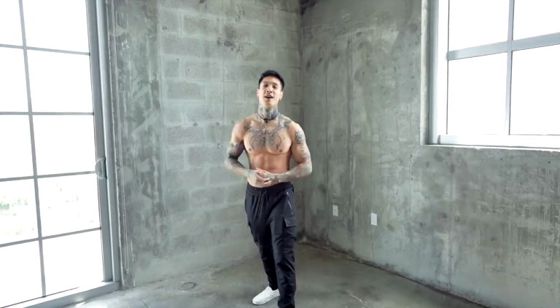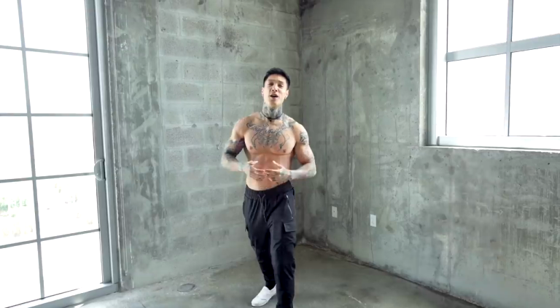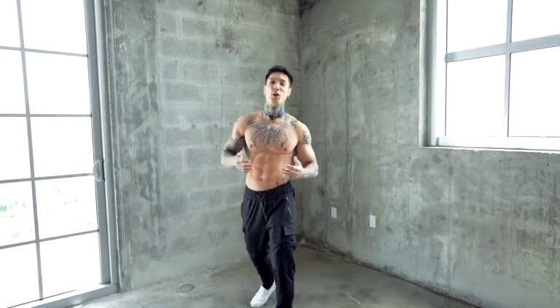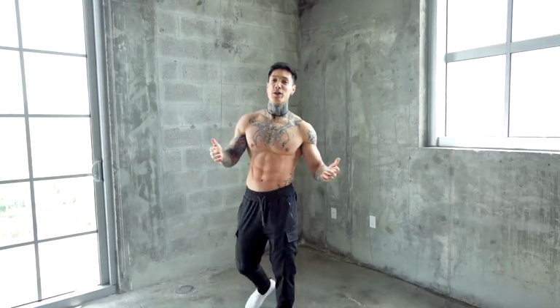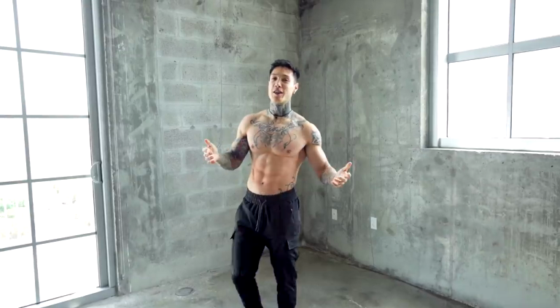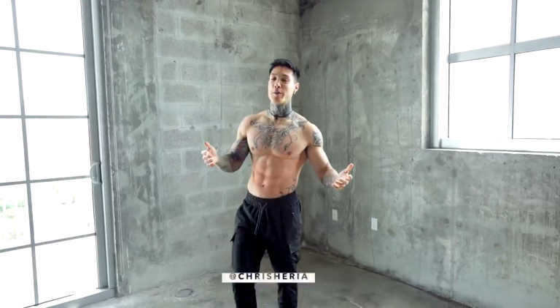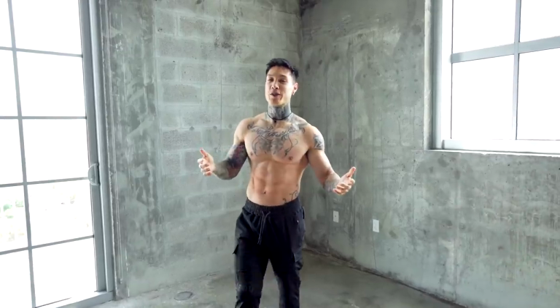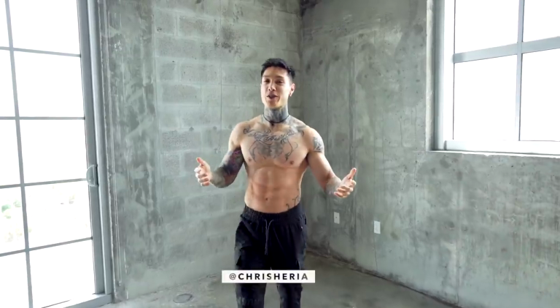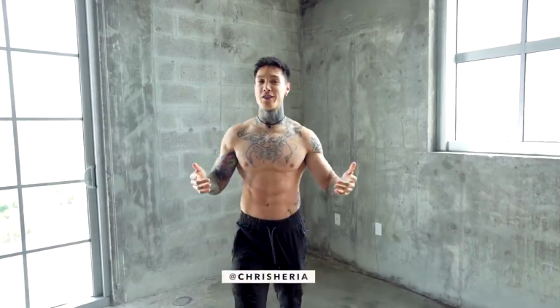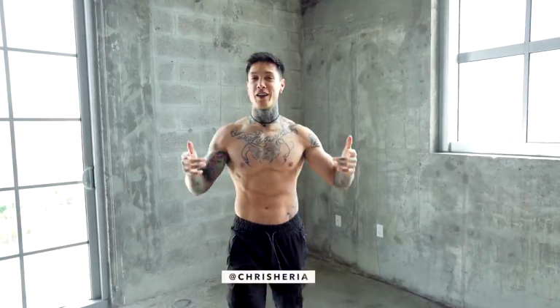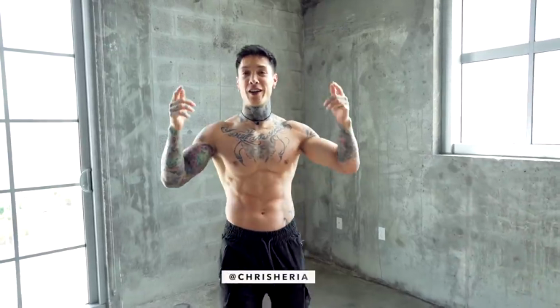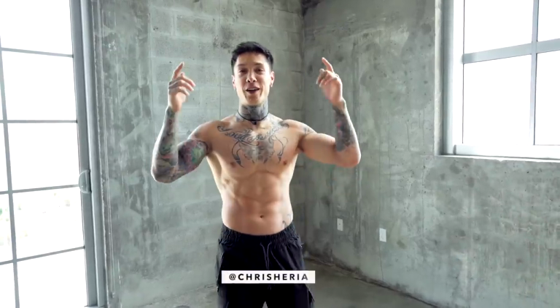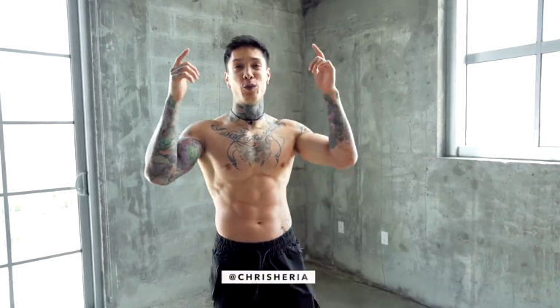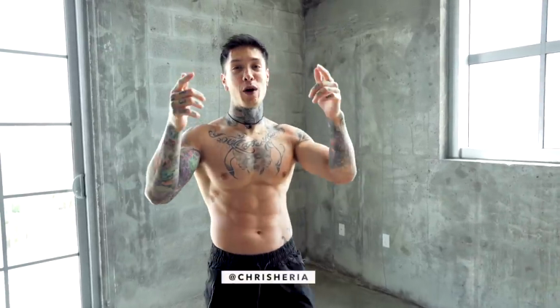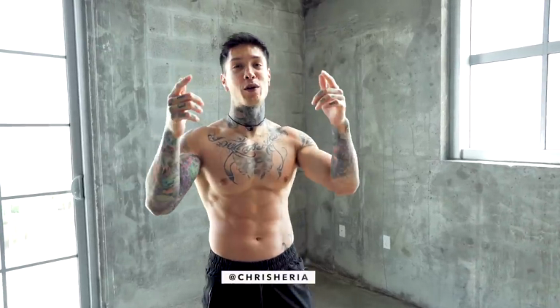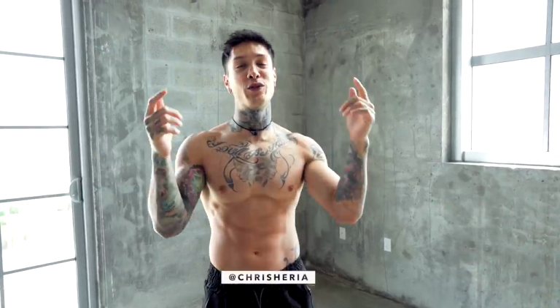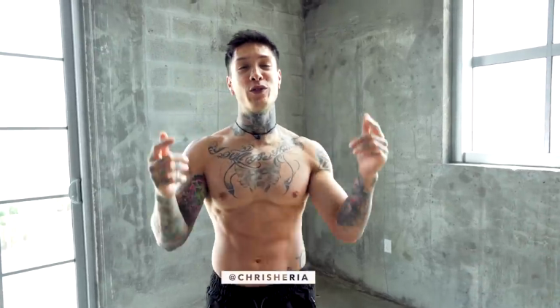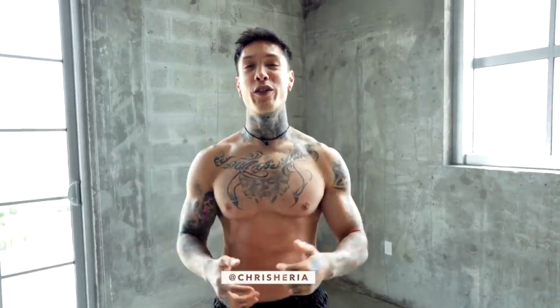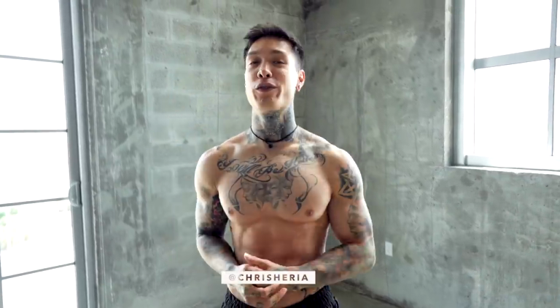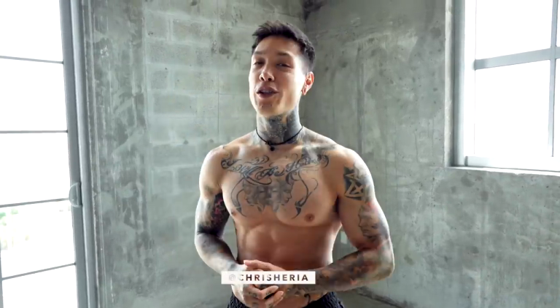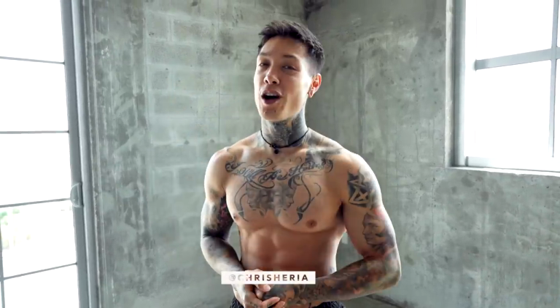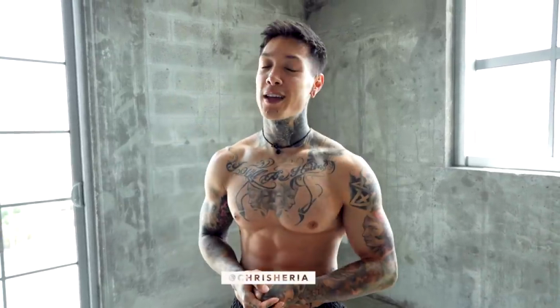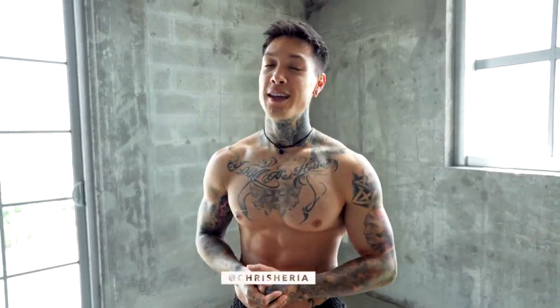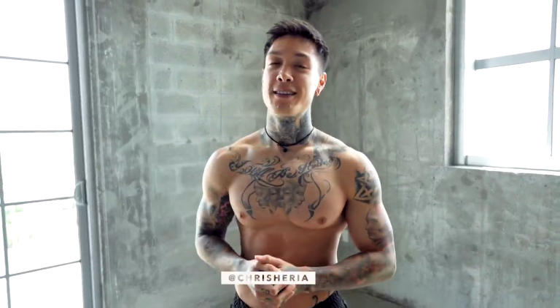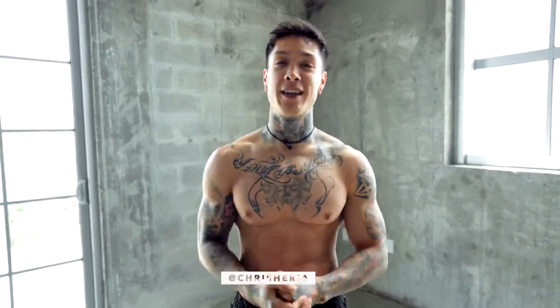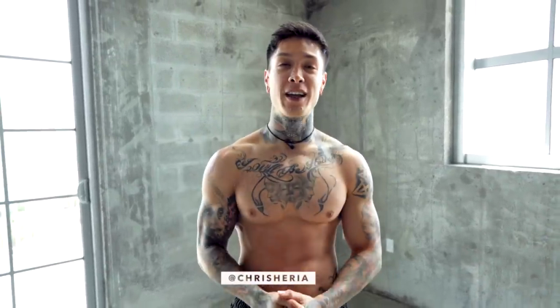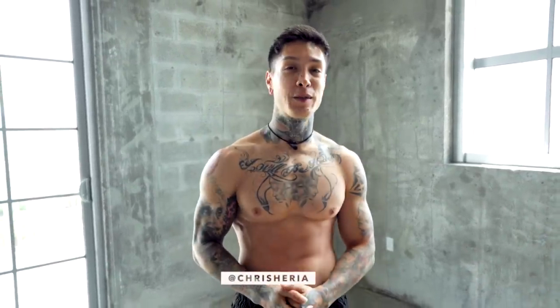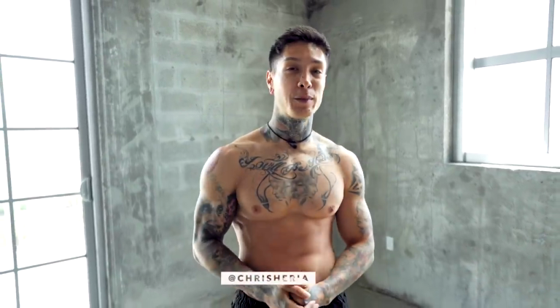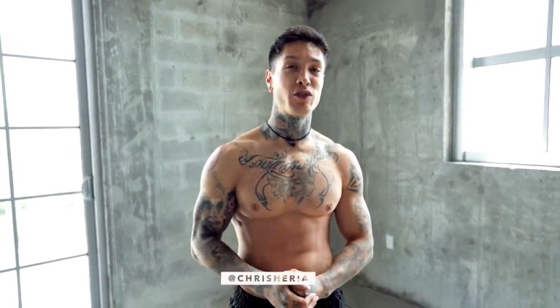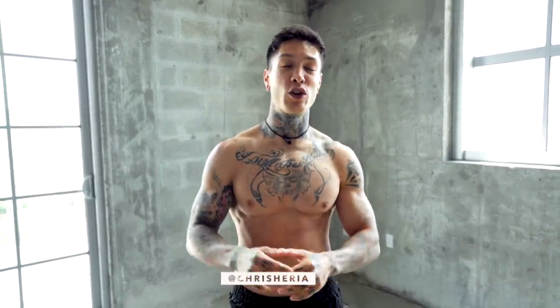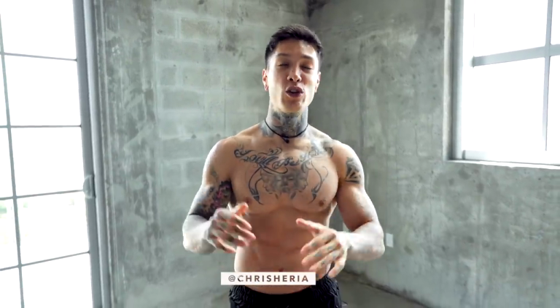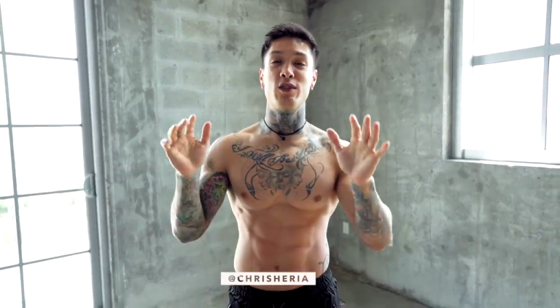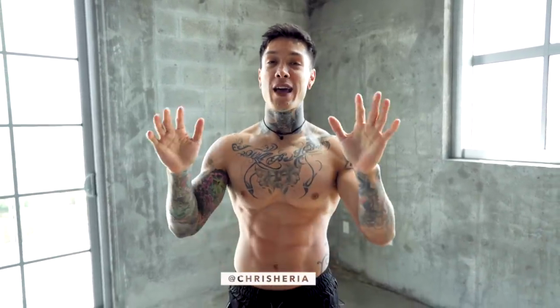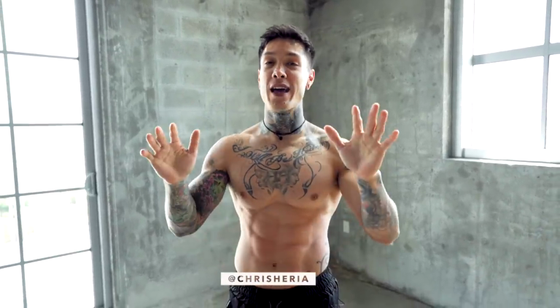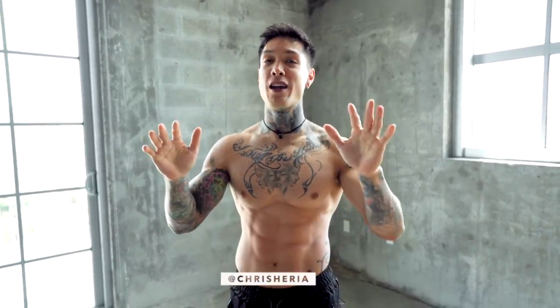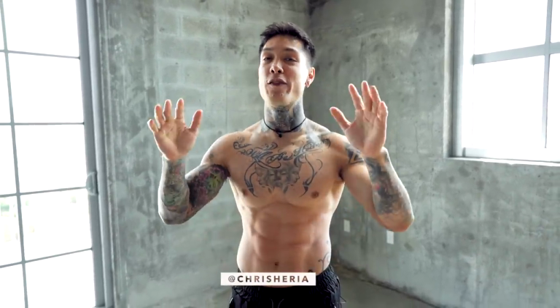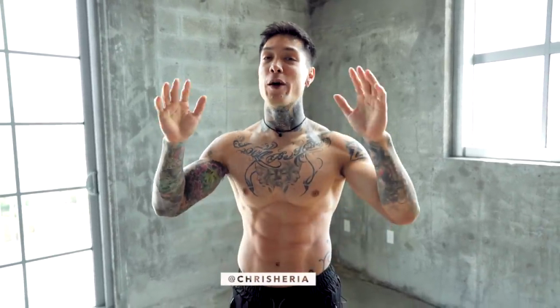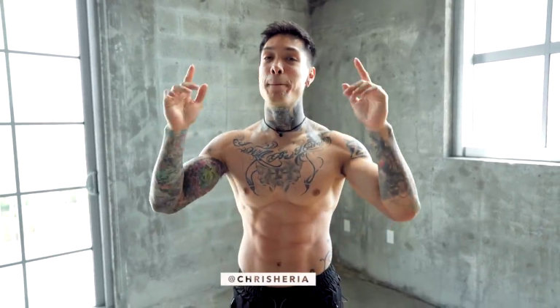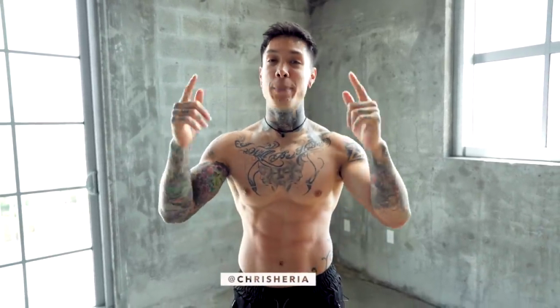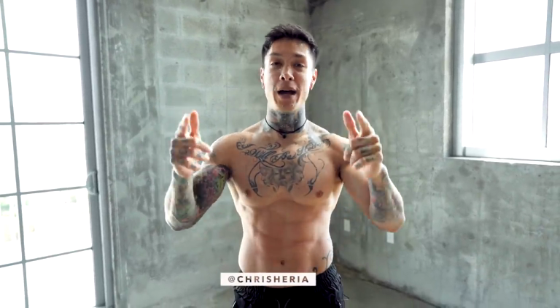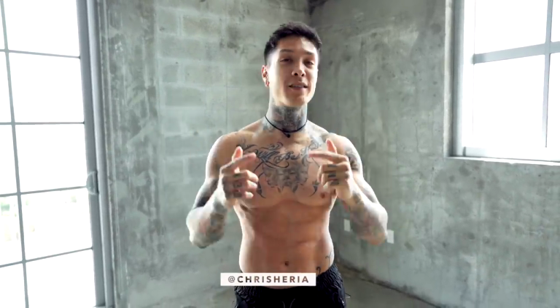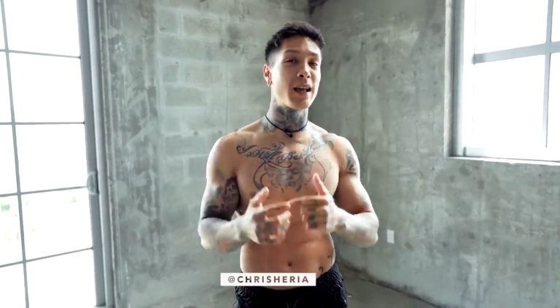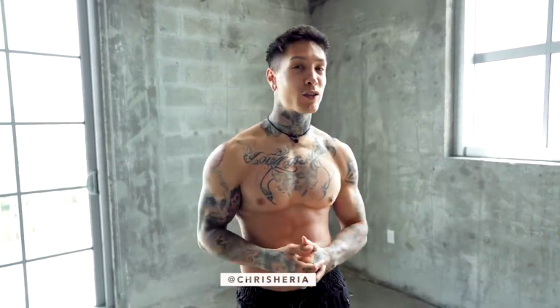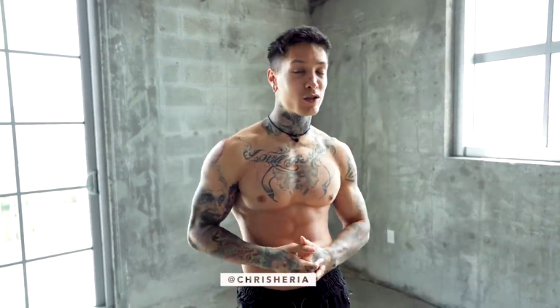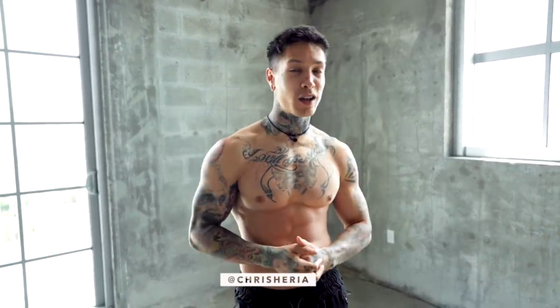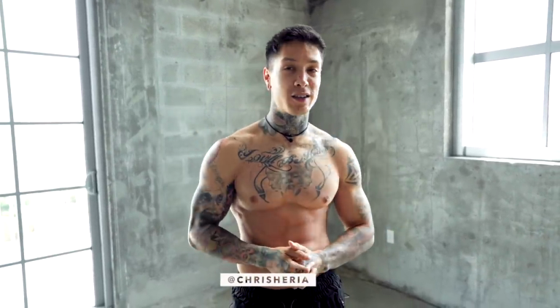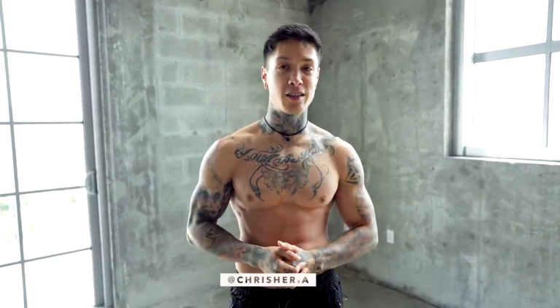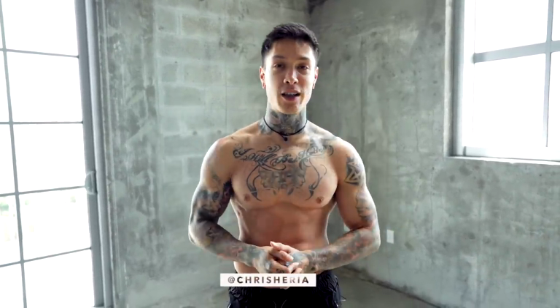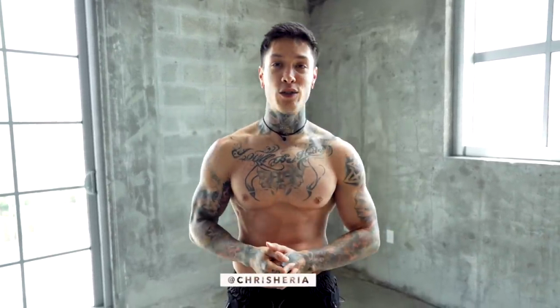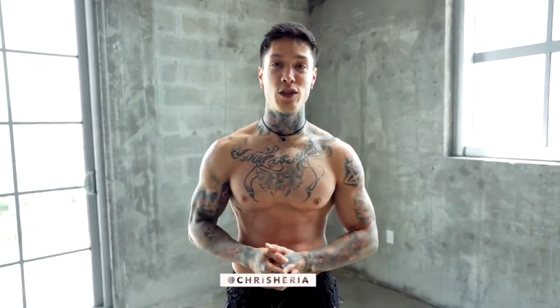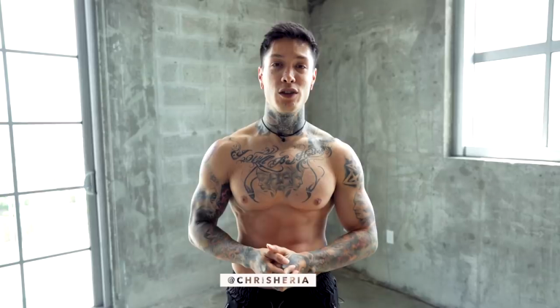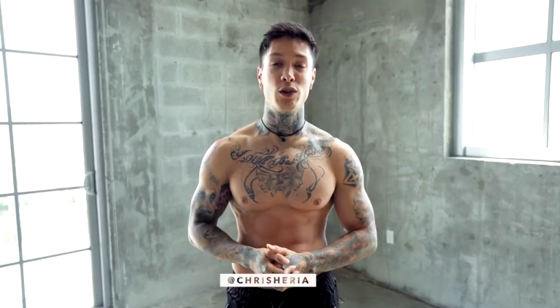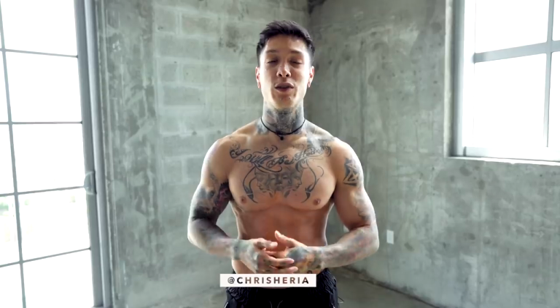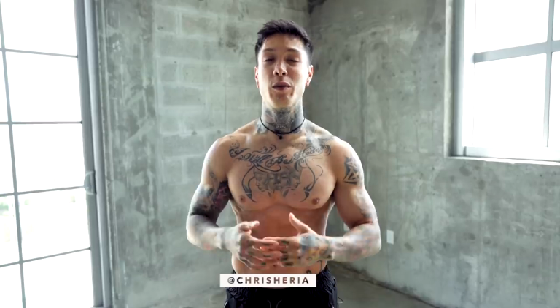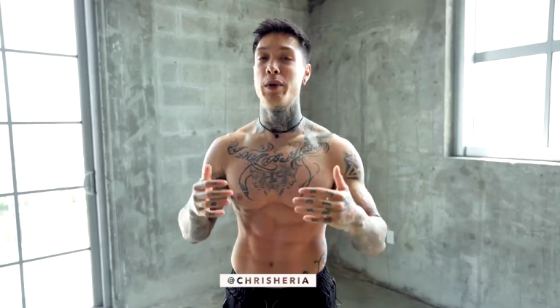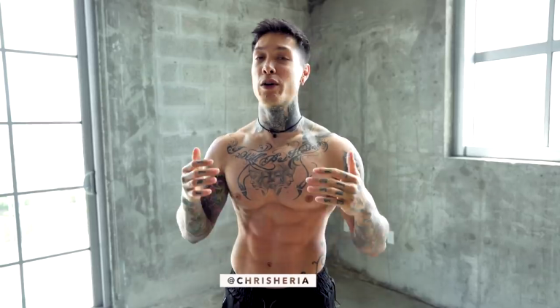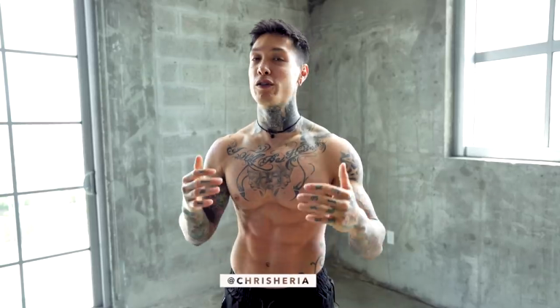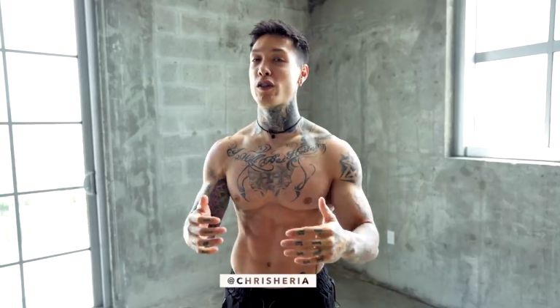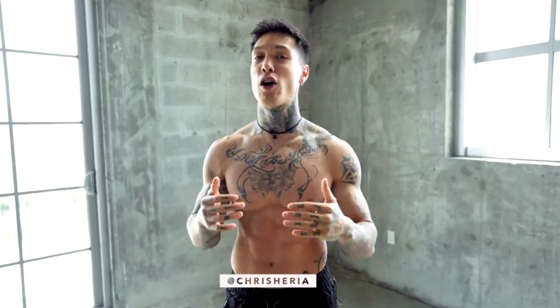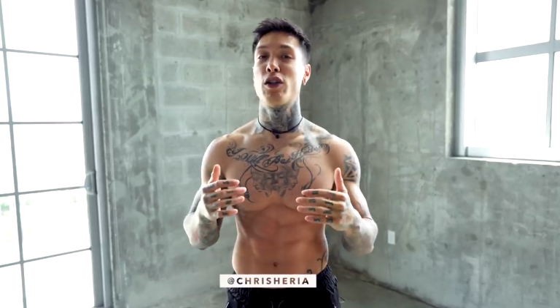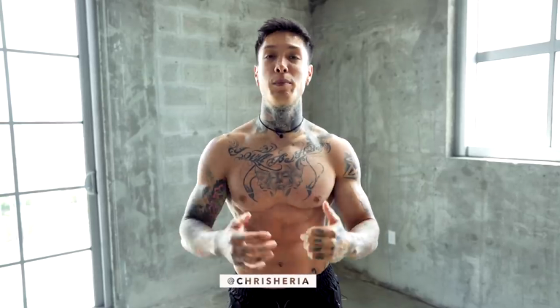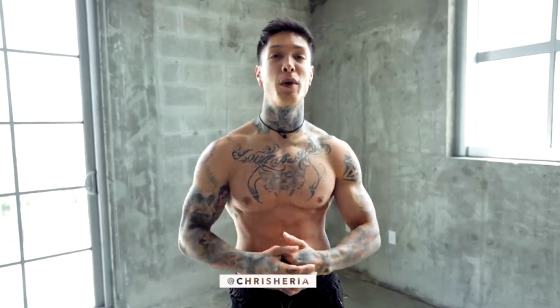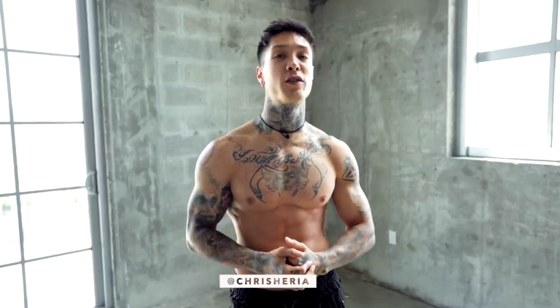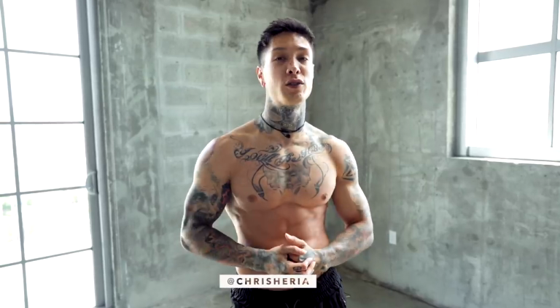What's up, it's Chris Heria. Welcome to another vlog. Today, I'm gonna be showing you 10 of the best exercises that you can do to build solid muscle.